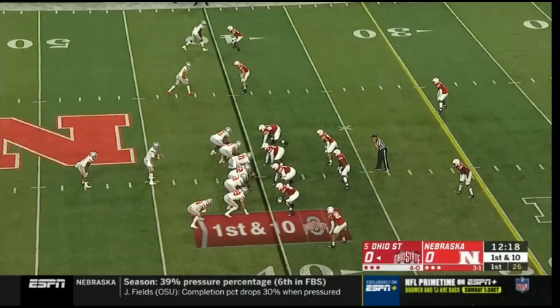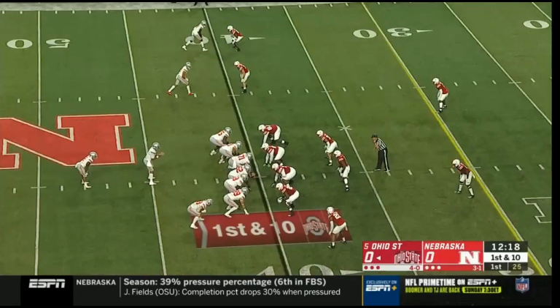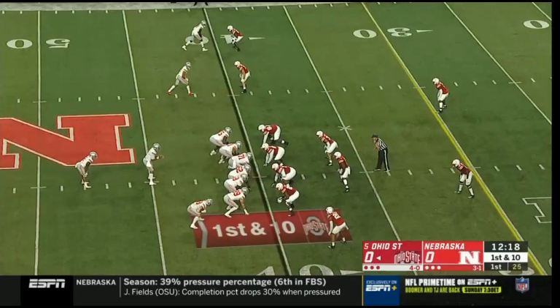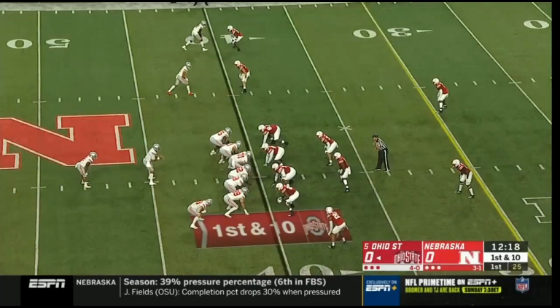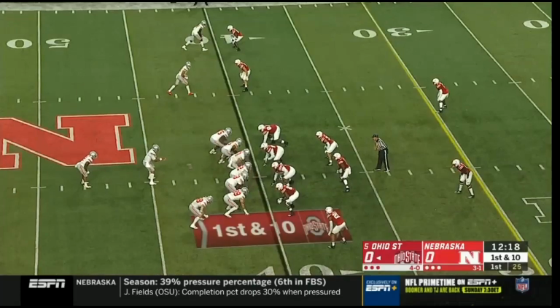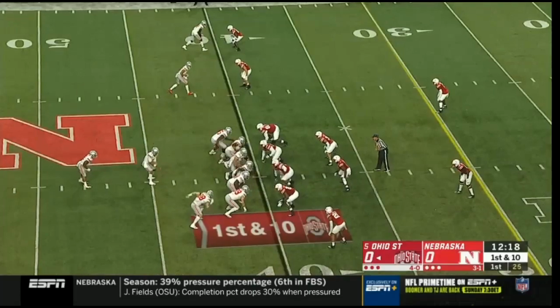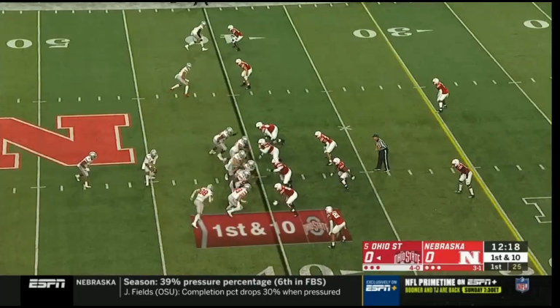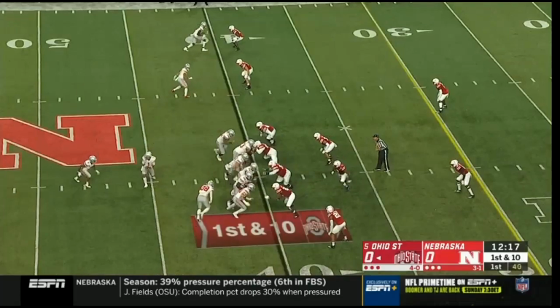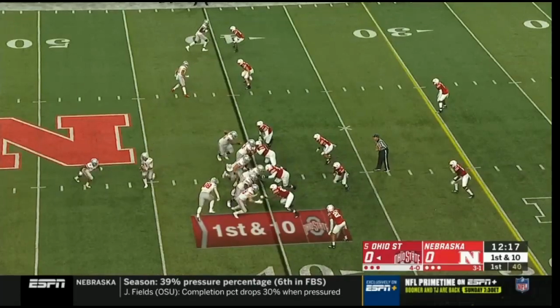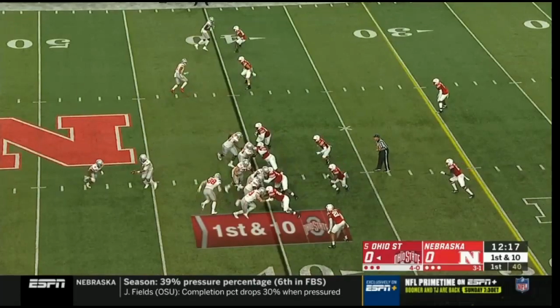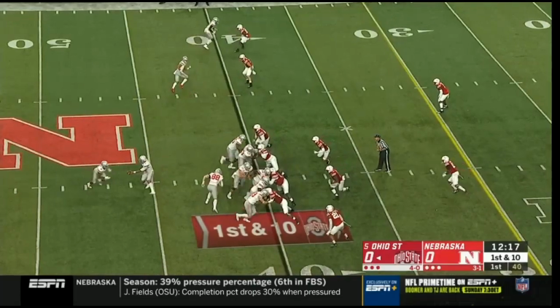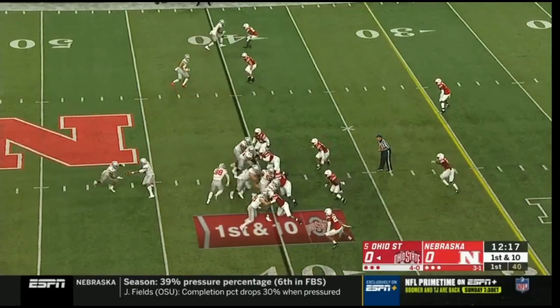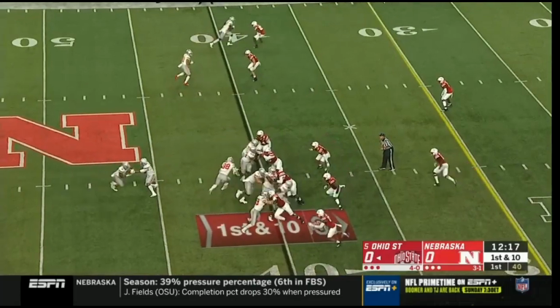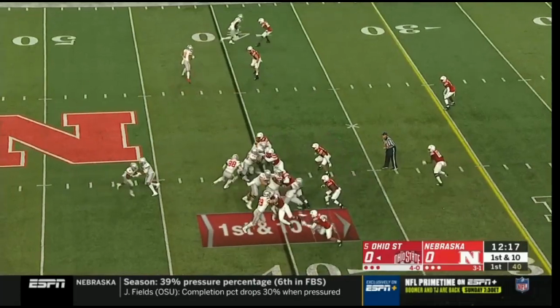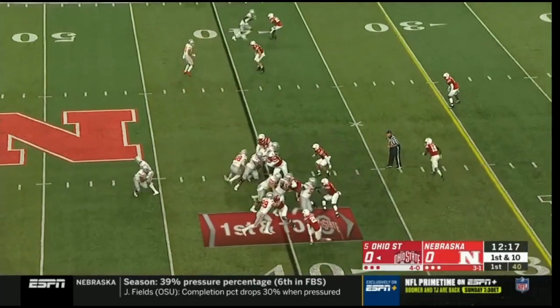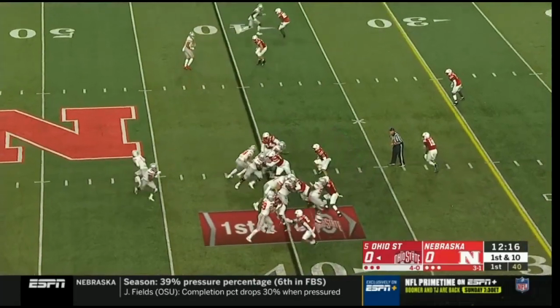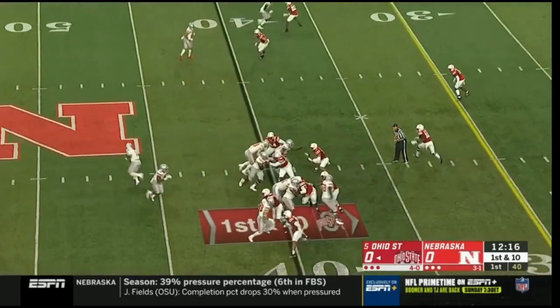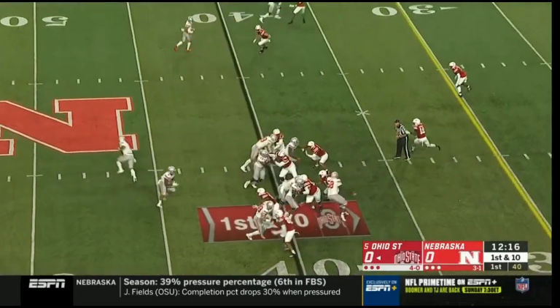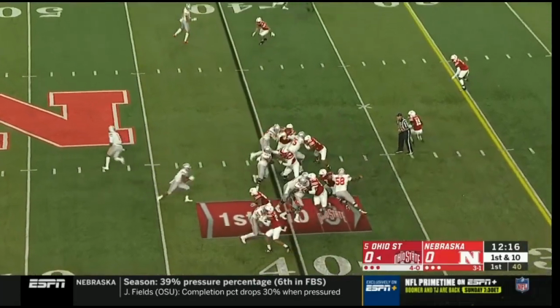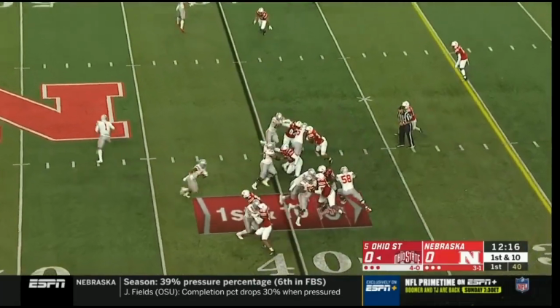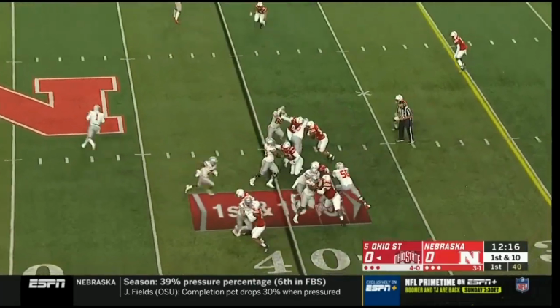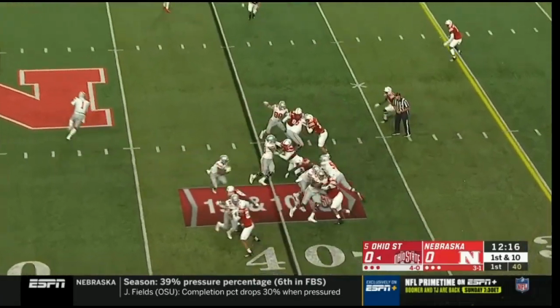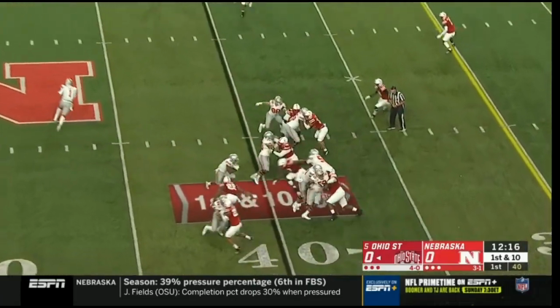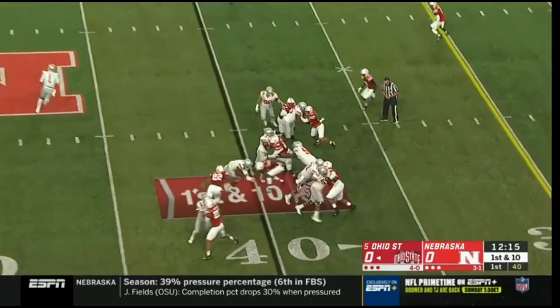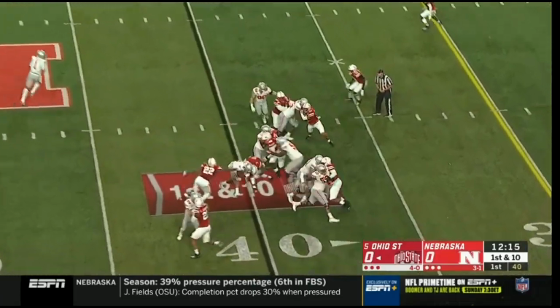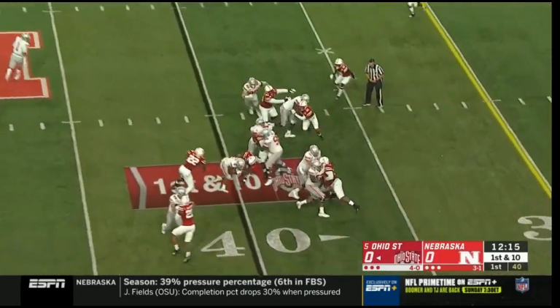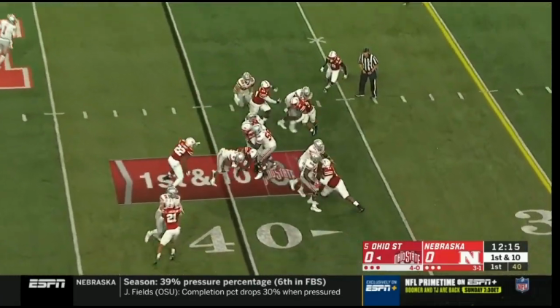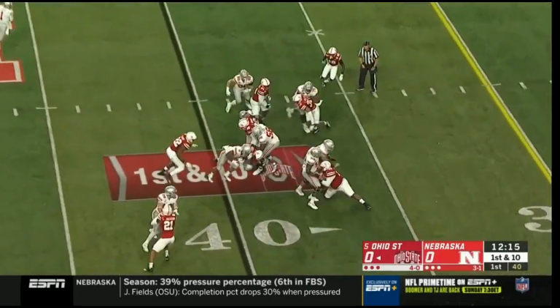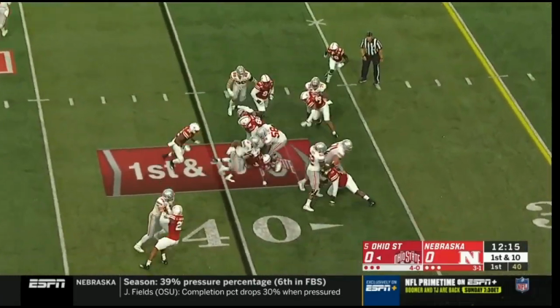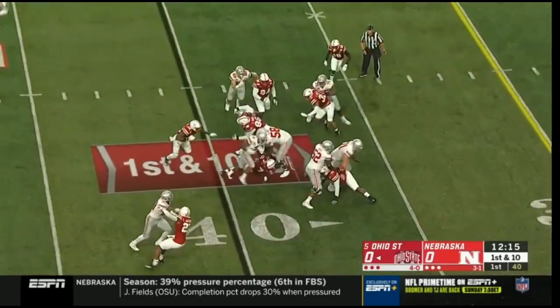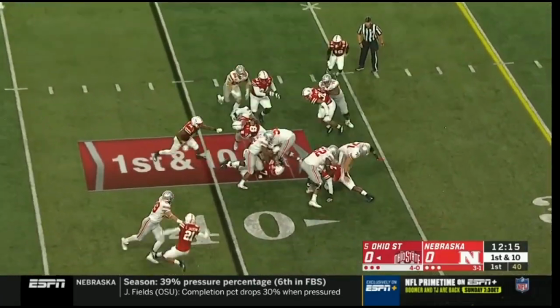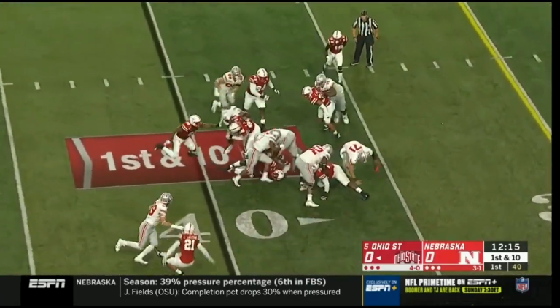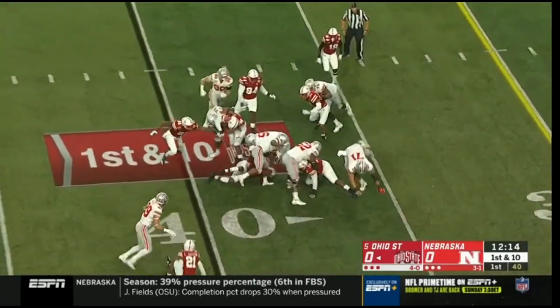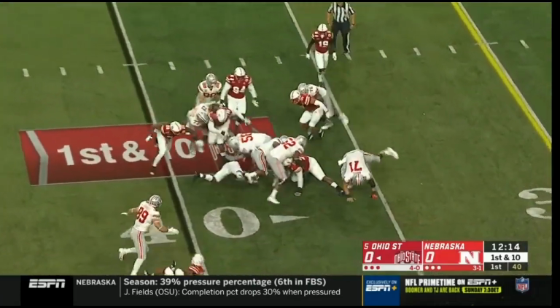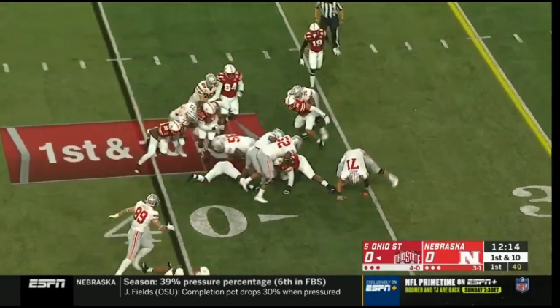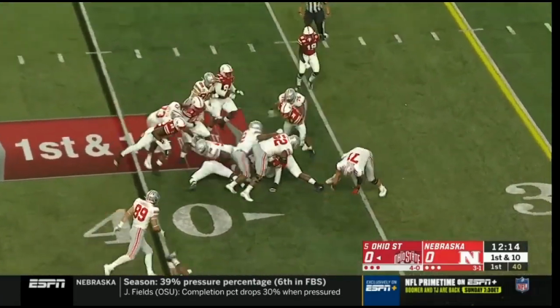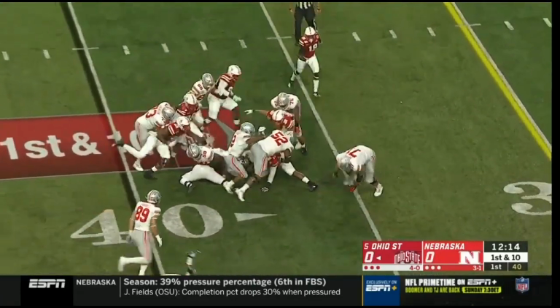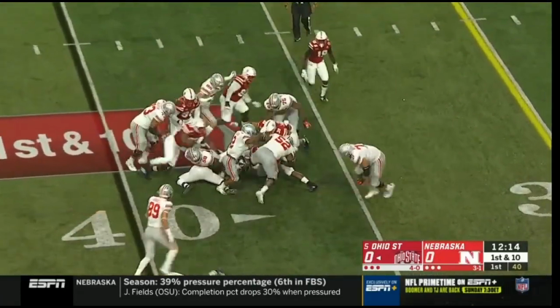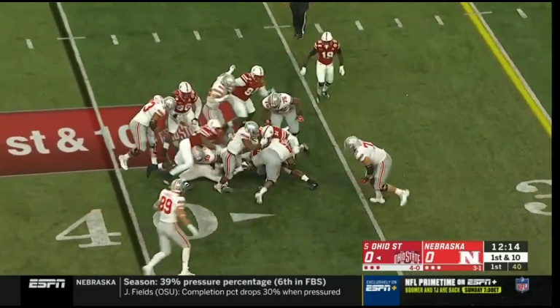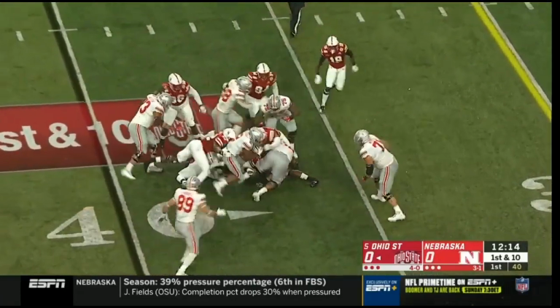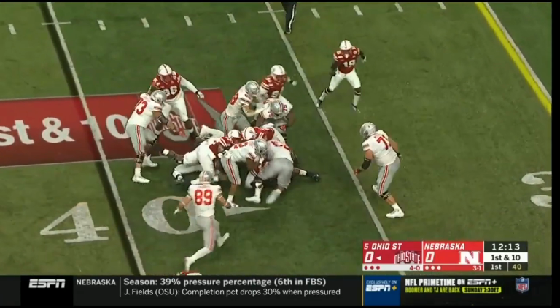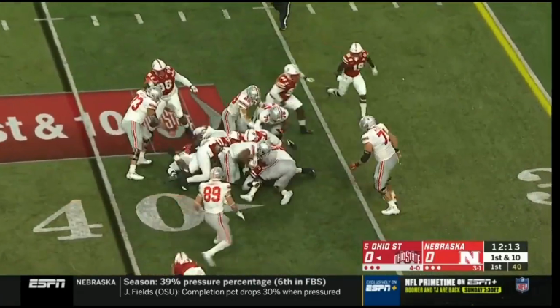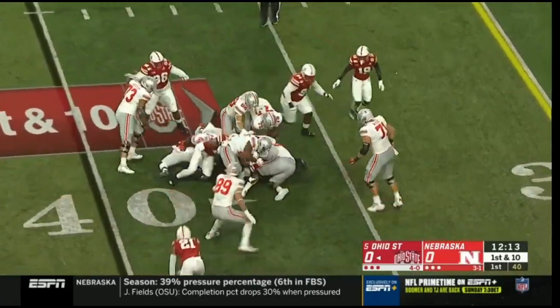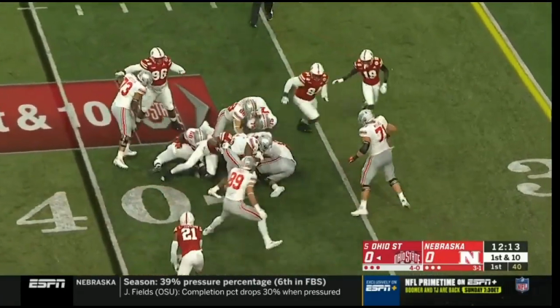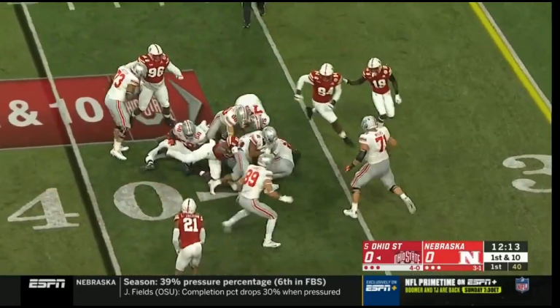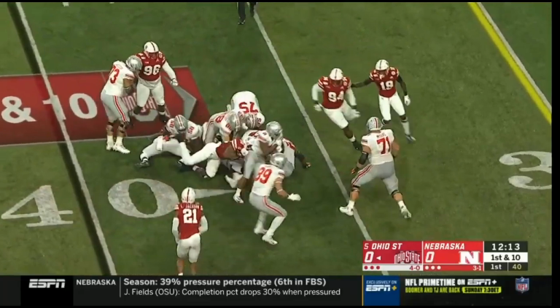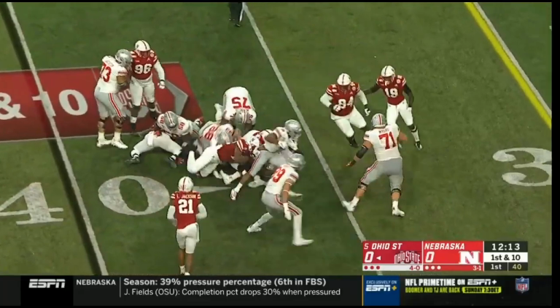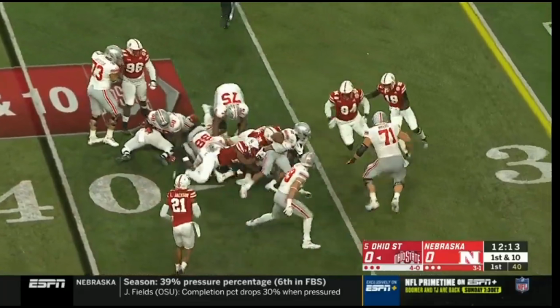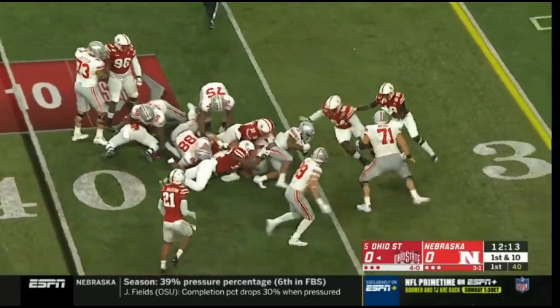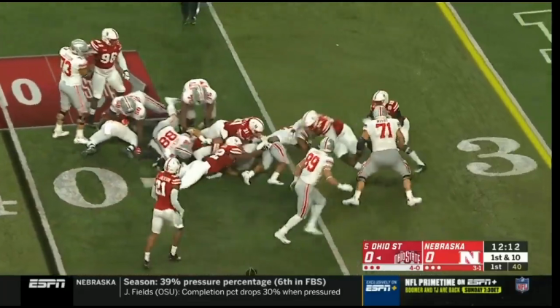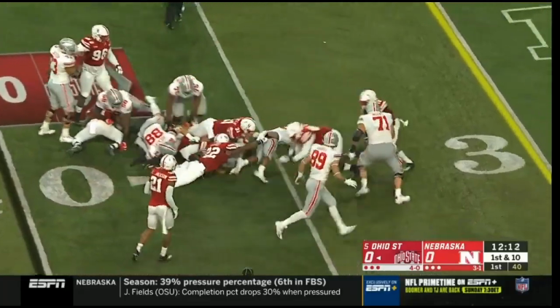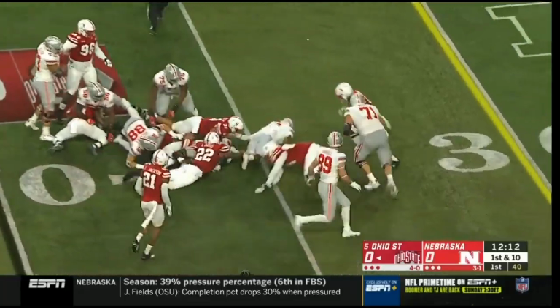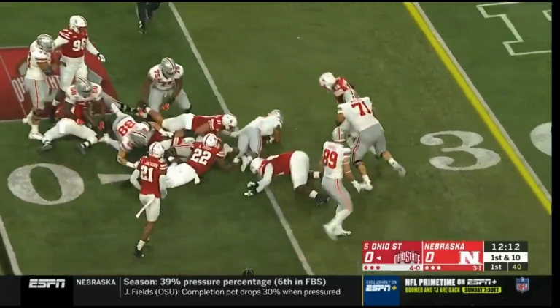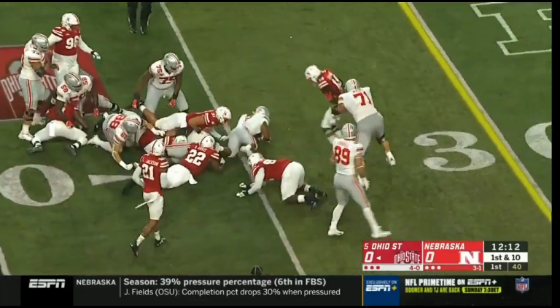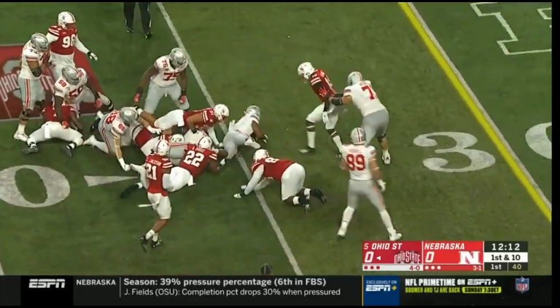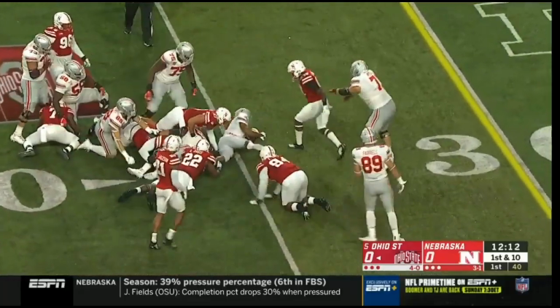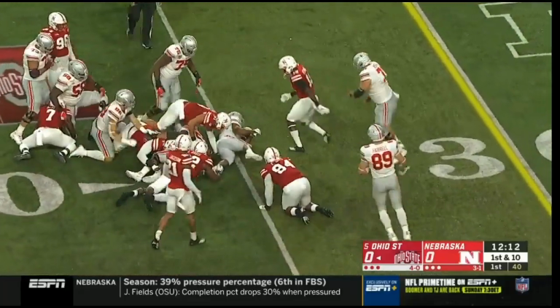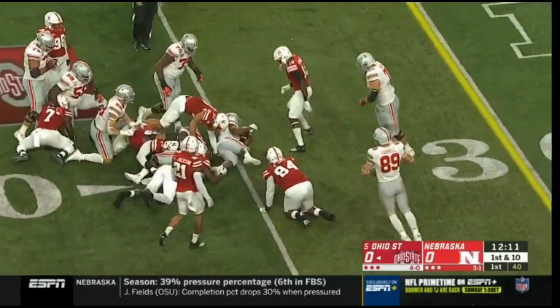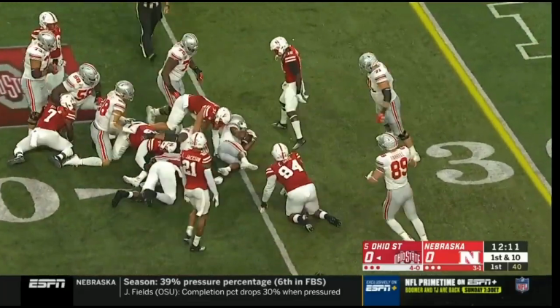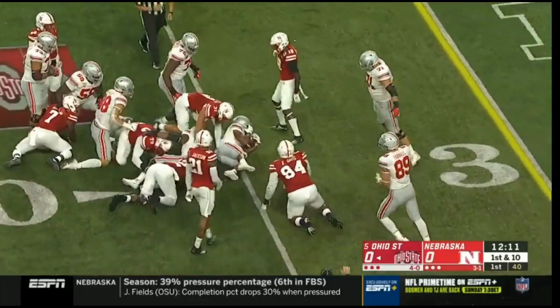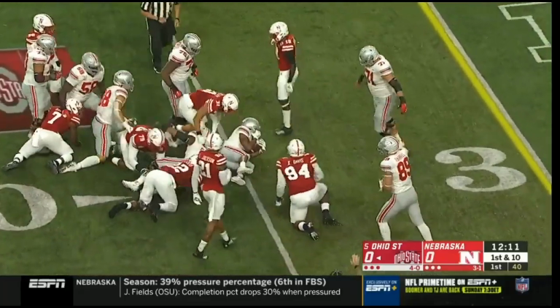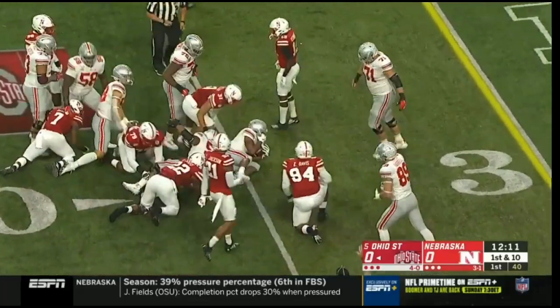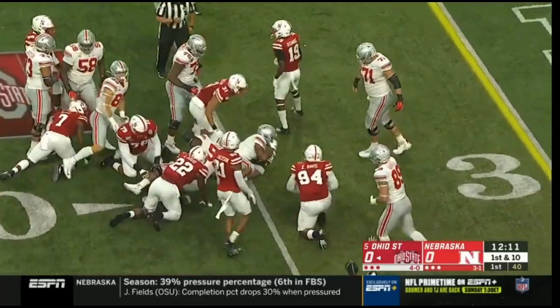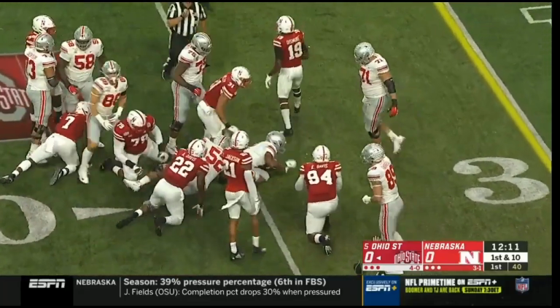They're doing a nice job with his route running. And J.K. Dobbins, one of the top backs in the country — his physicality on display there.